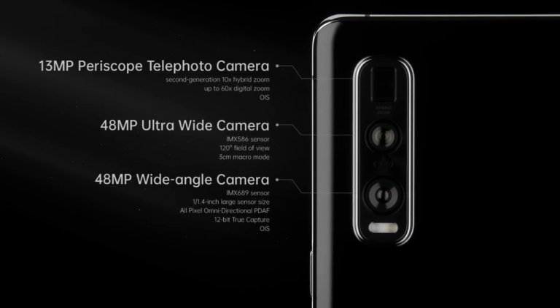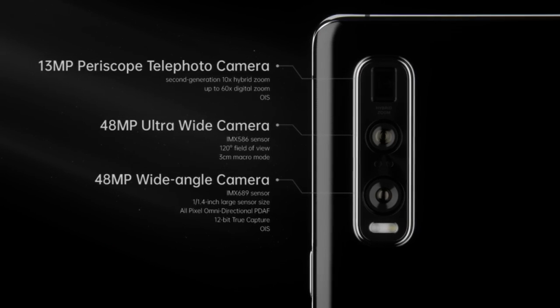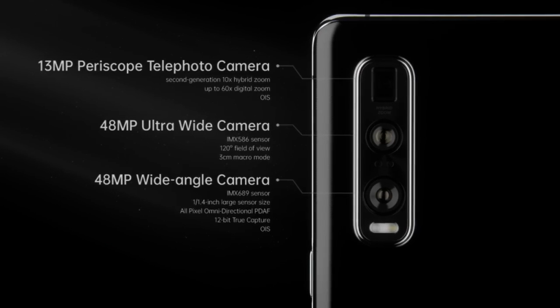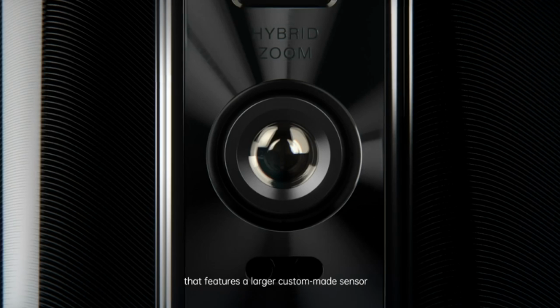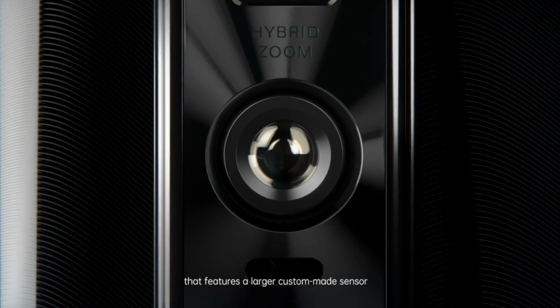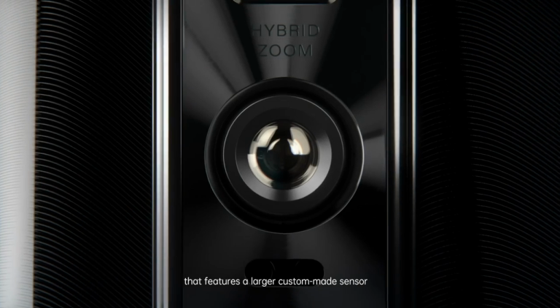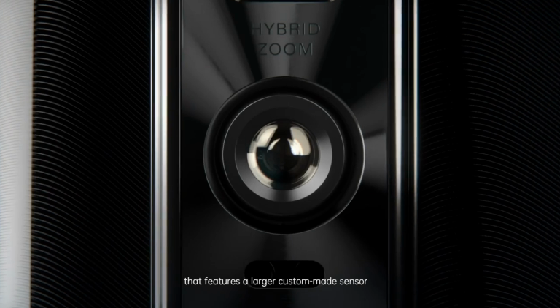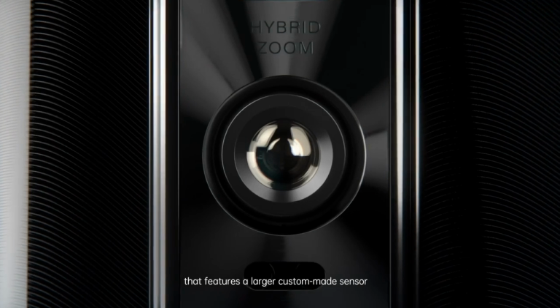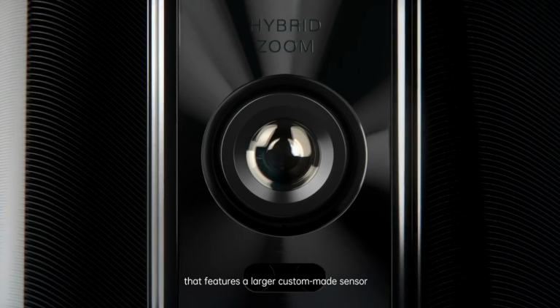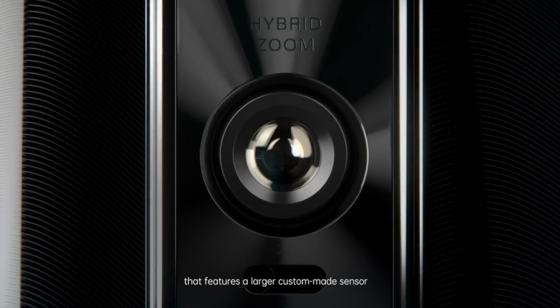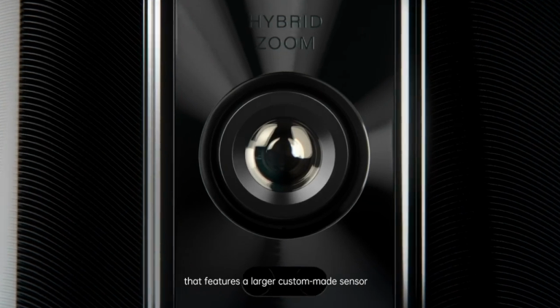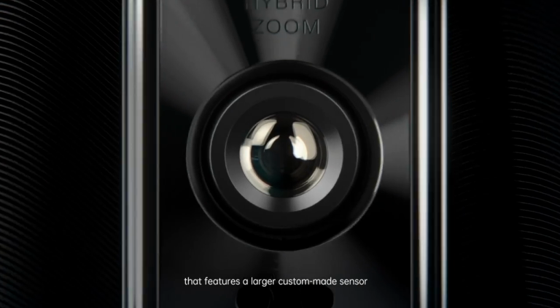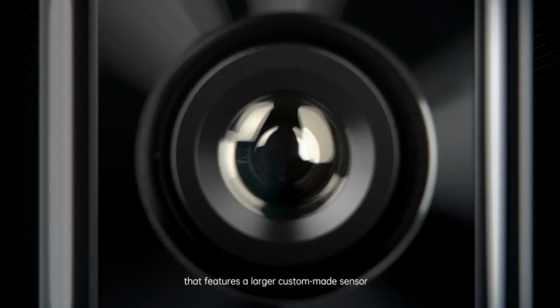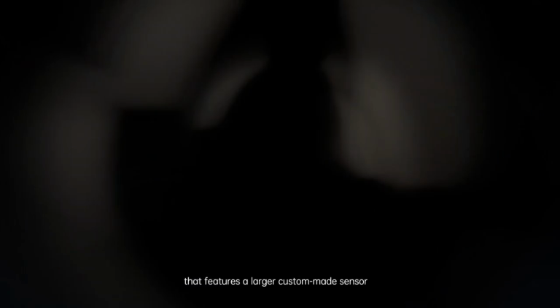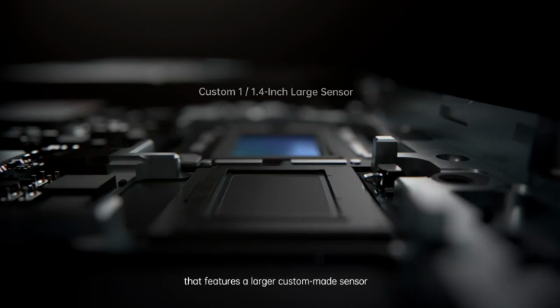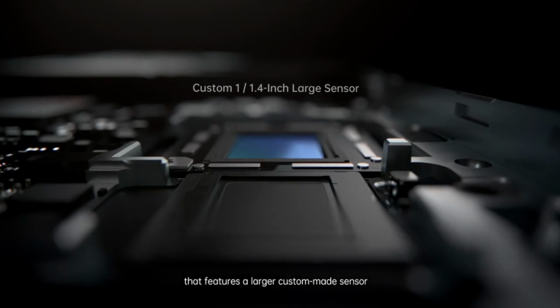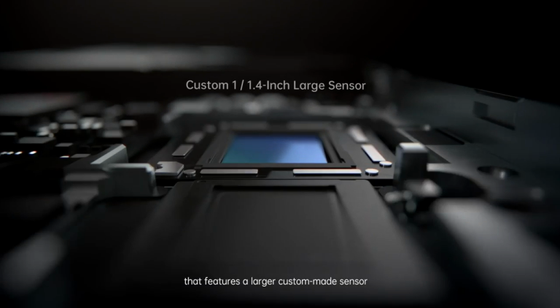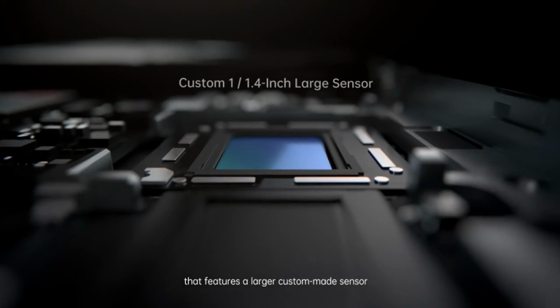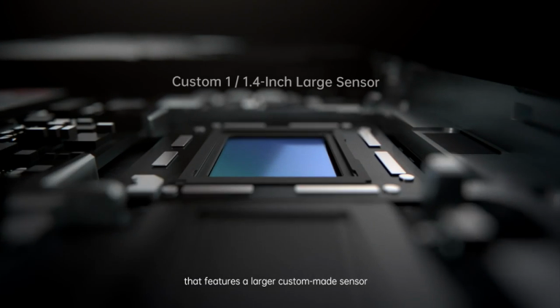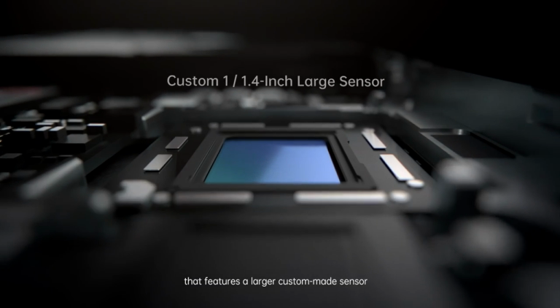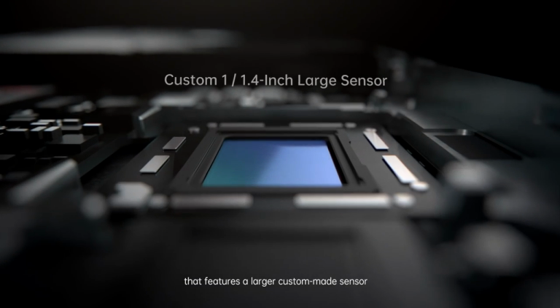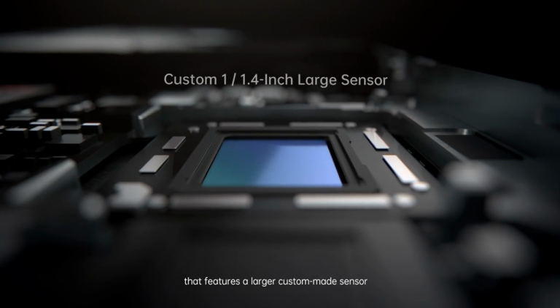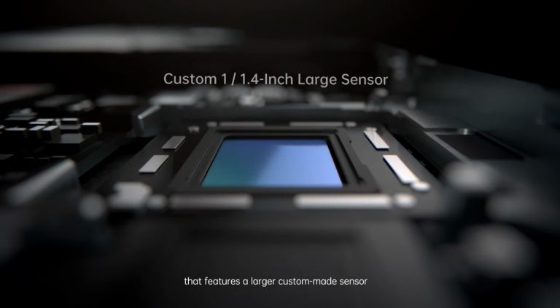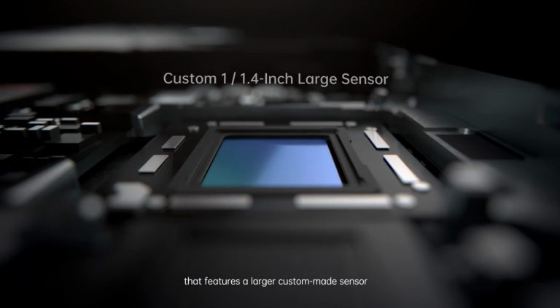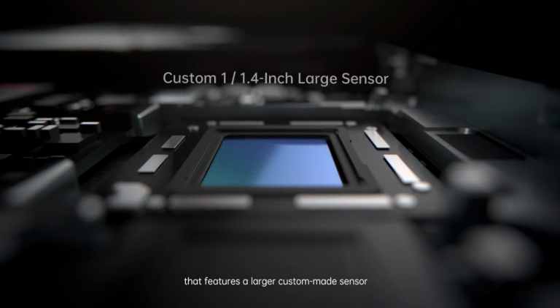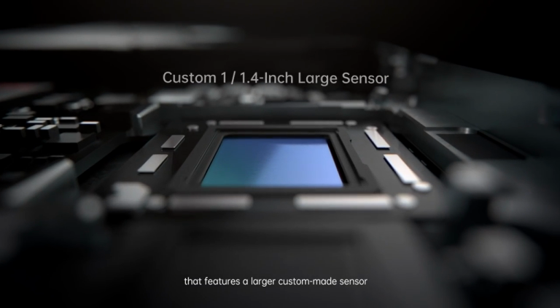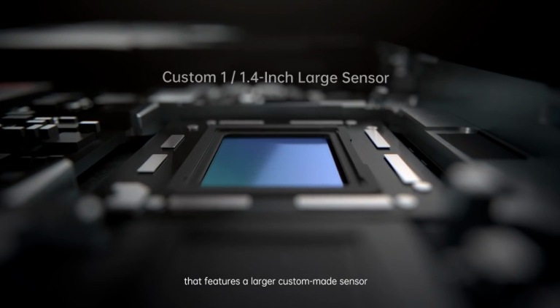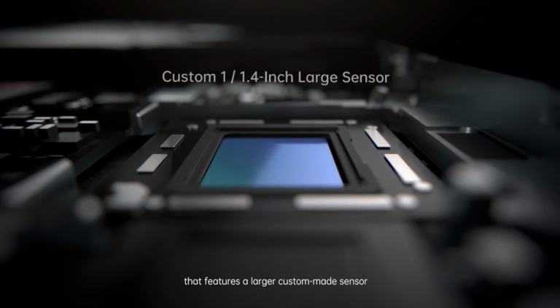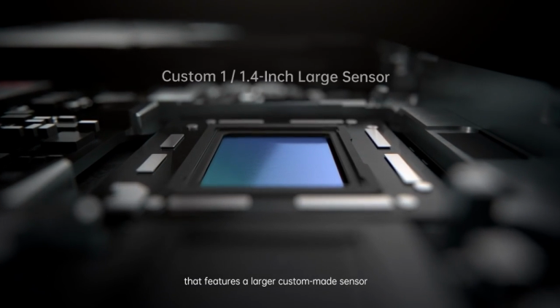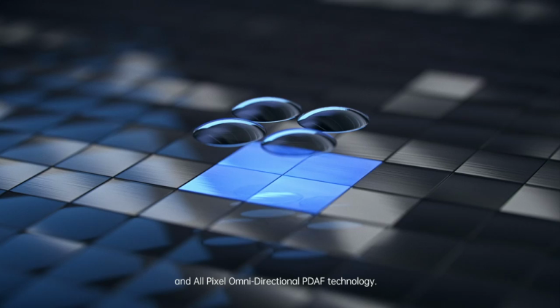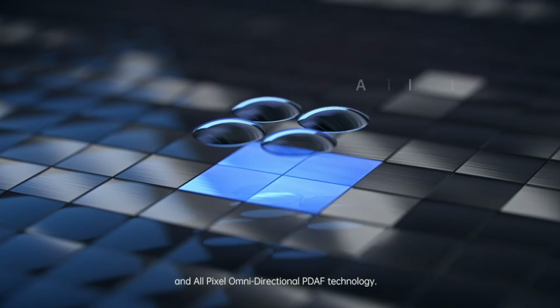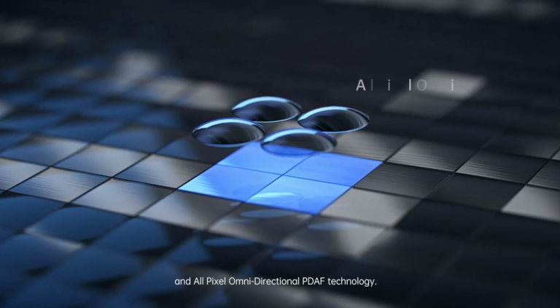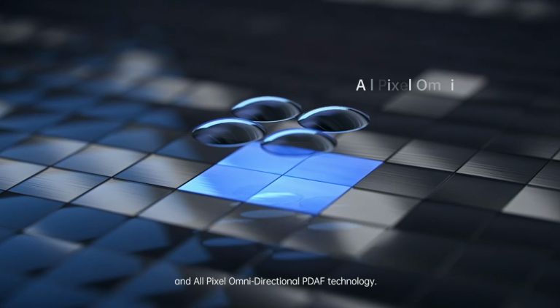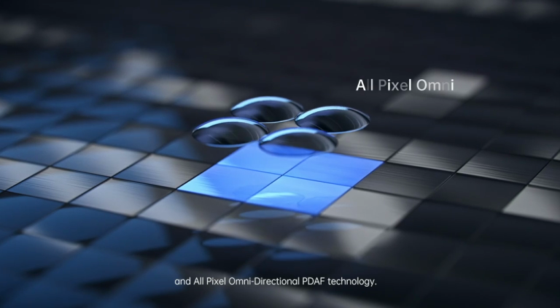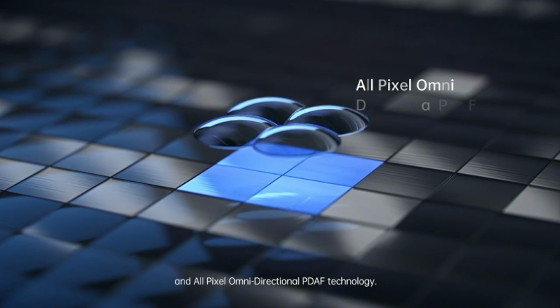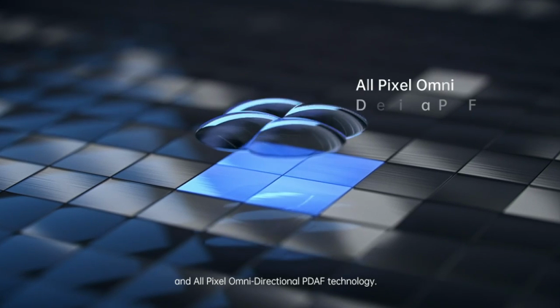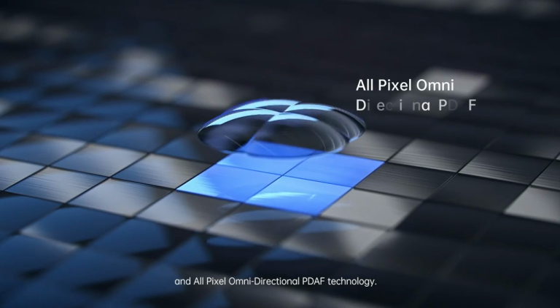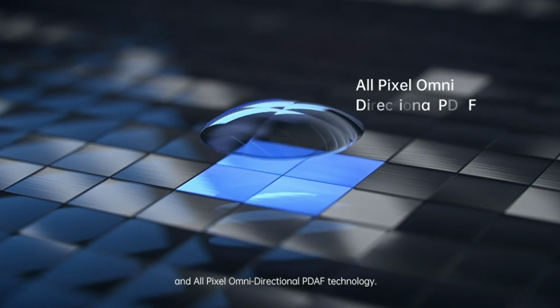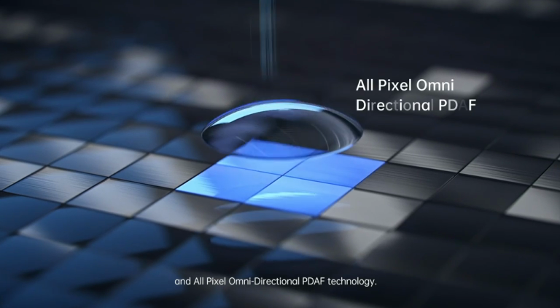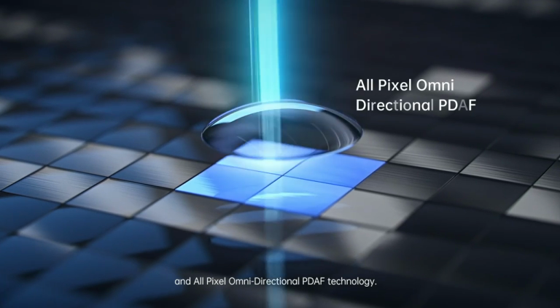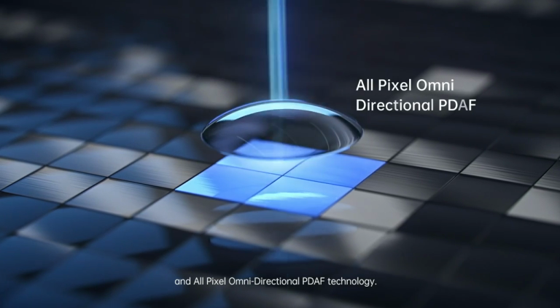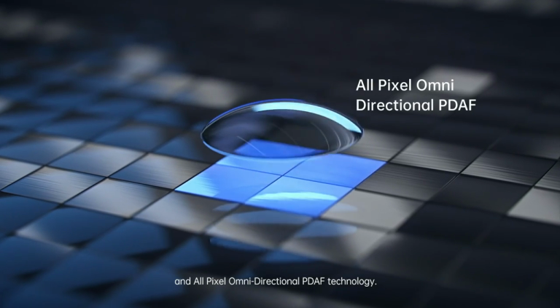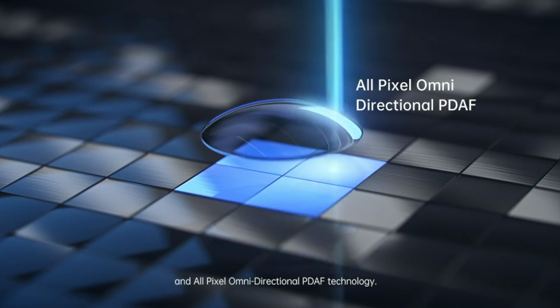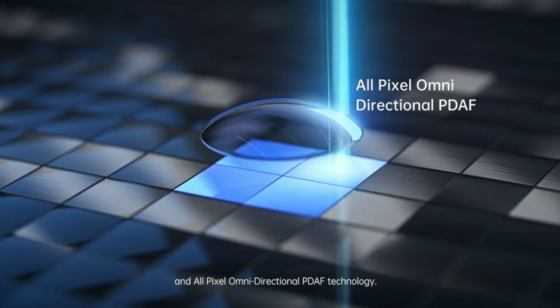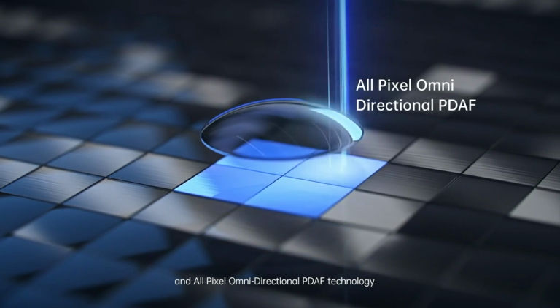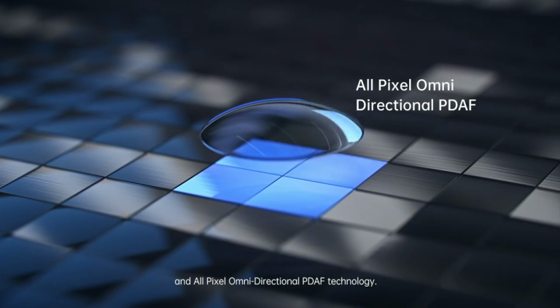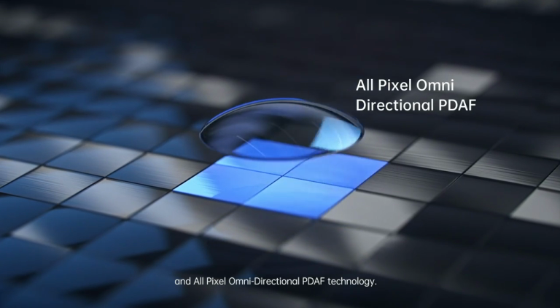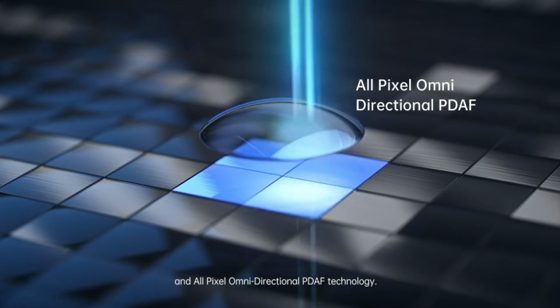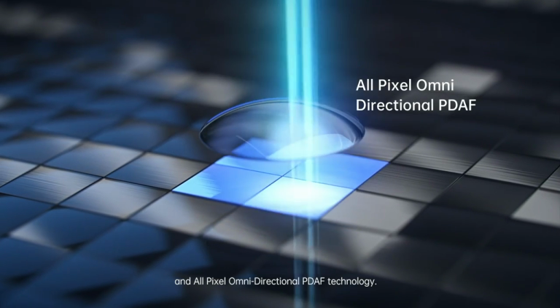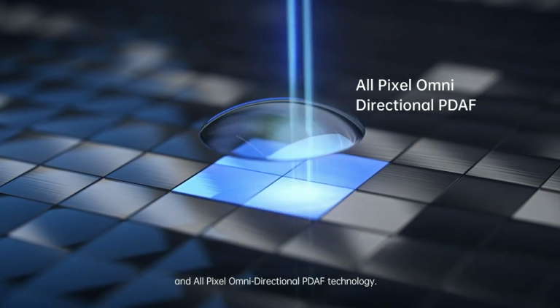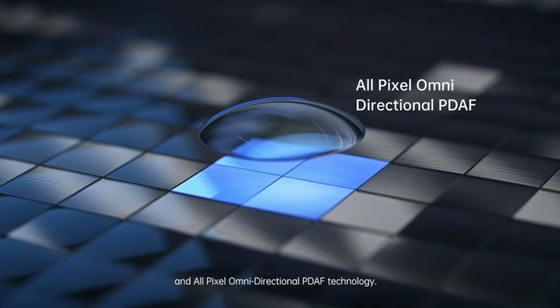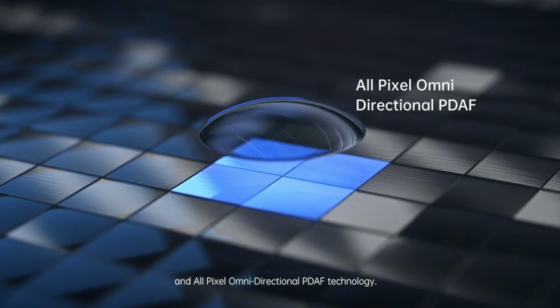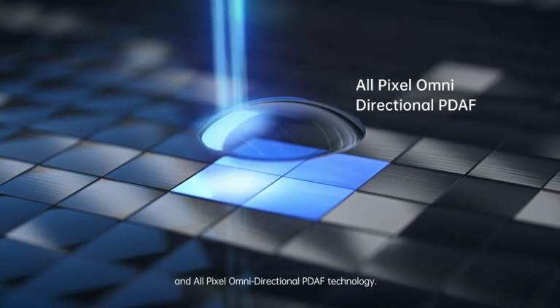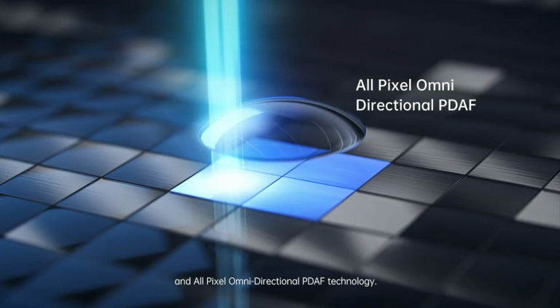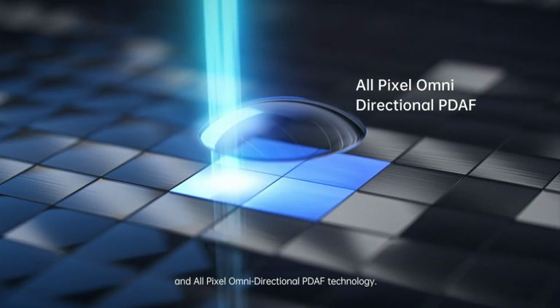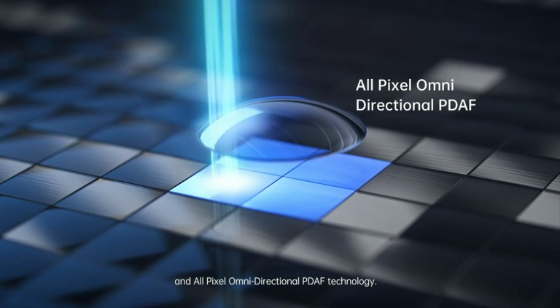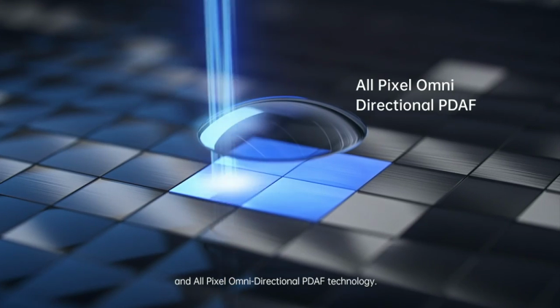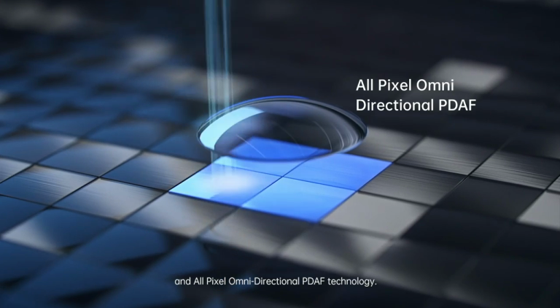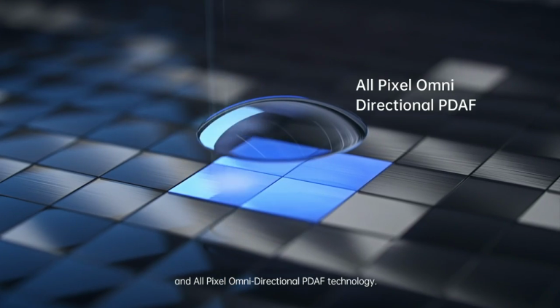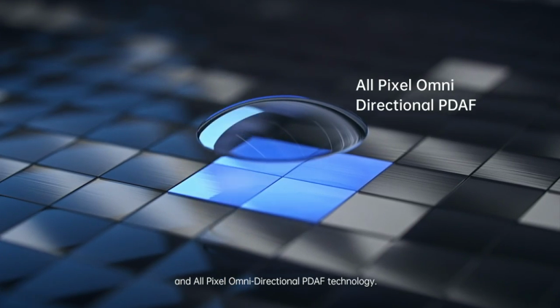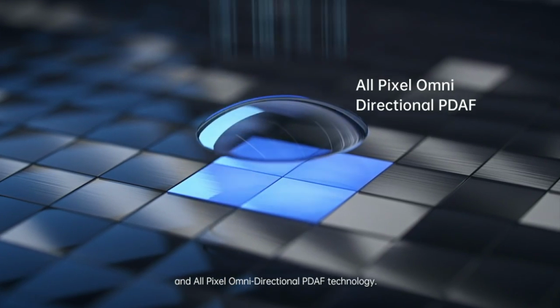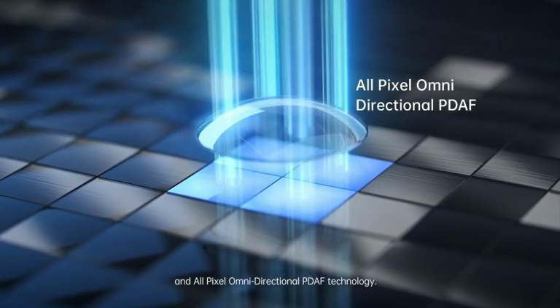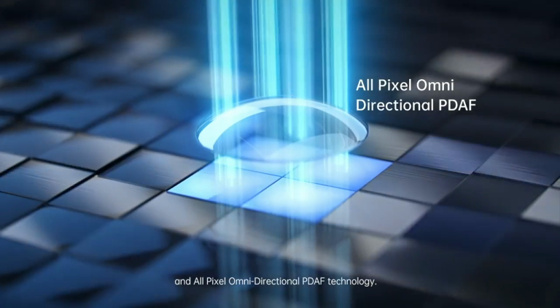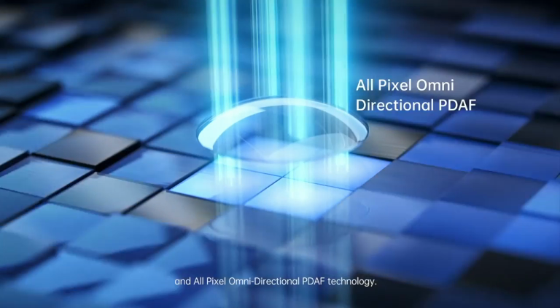That features a larger custom-made sensor and all-pixel, omnidirectional, PDAF technology.